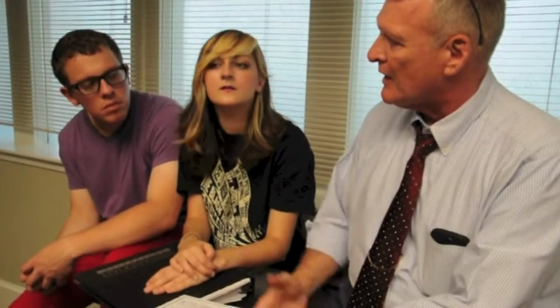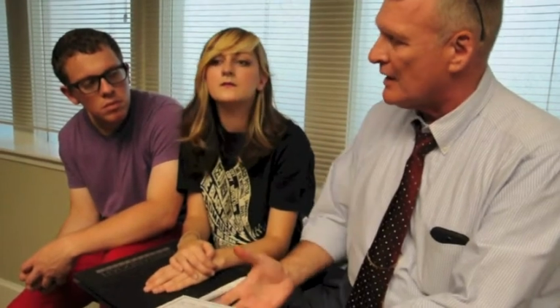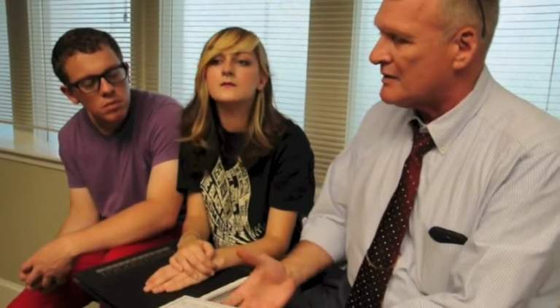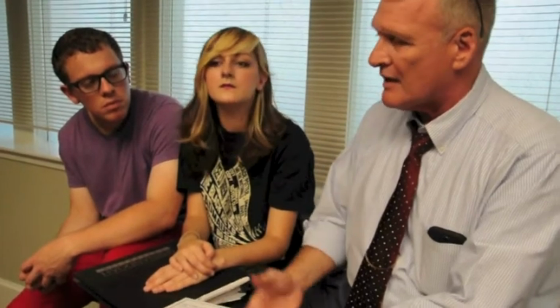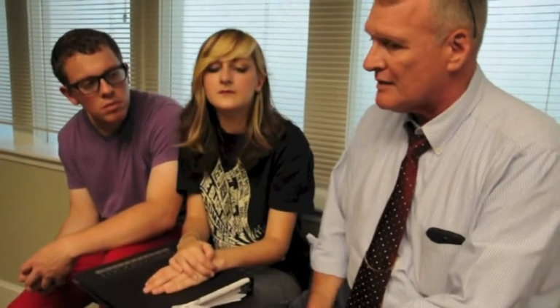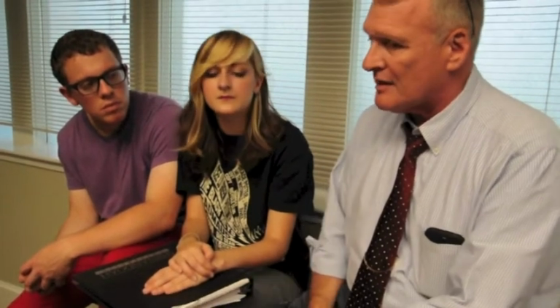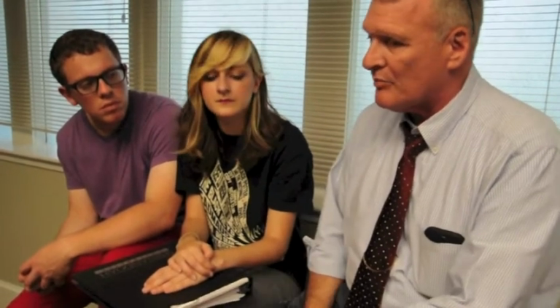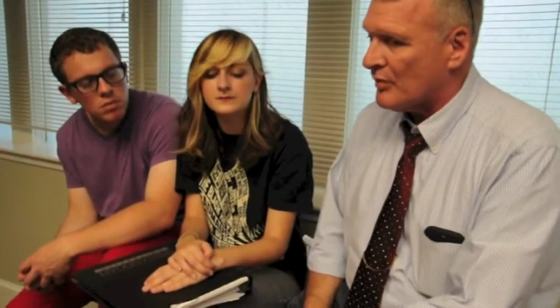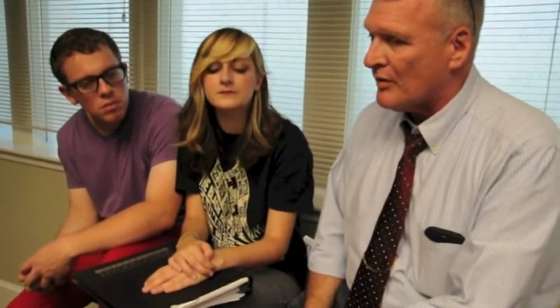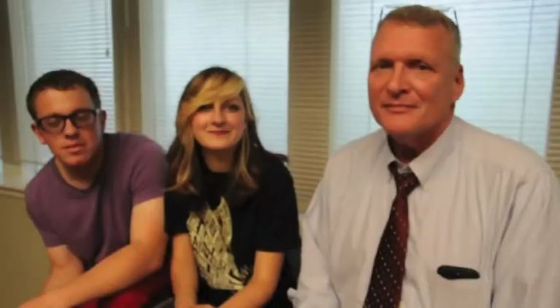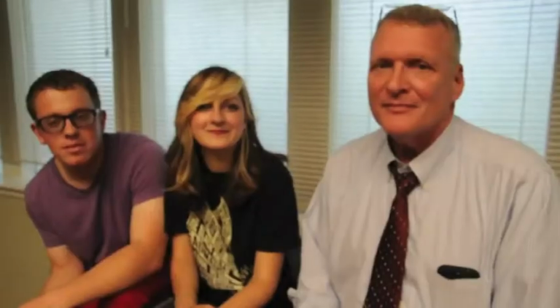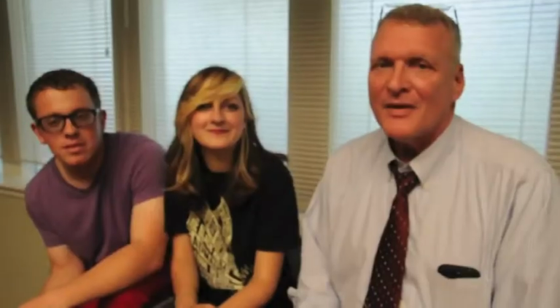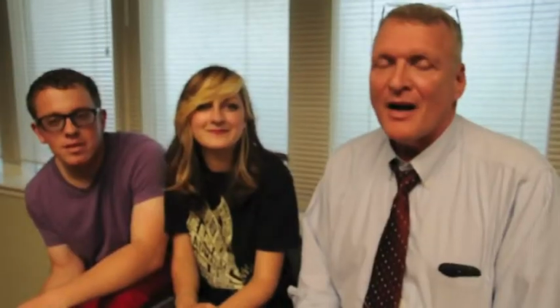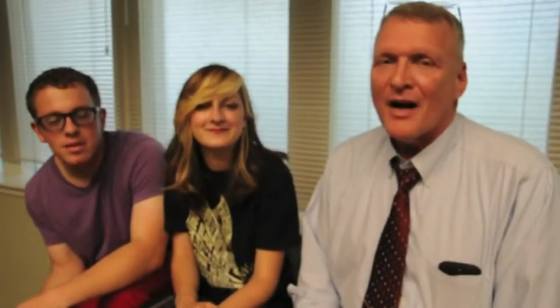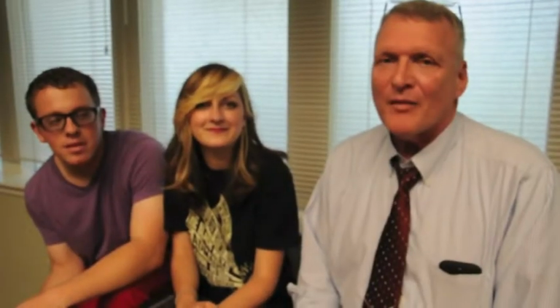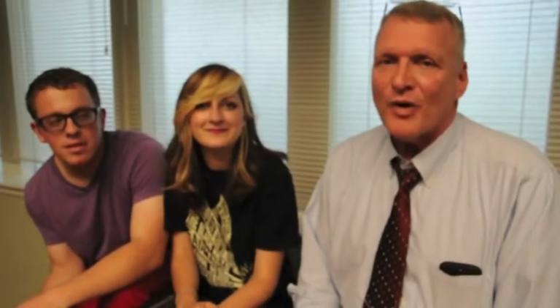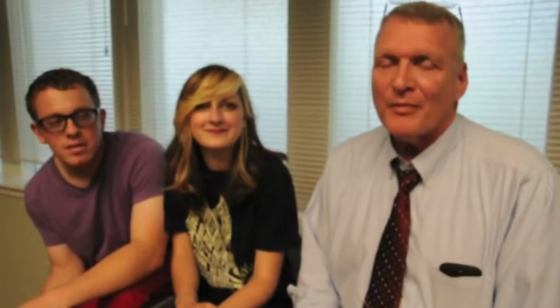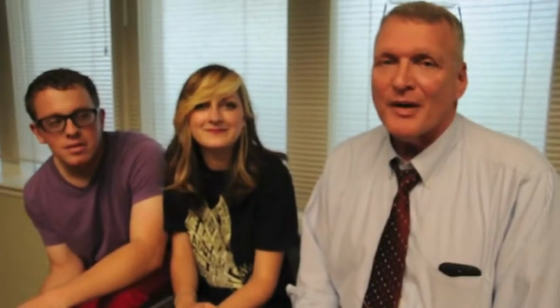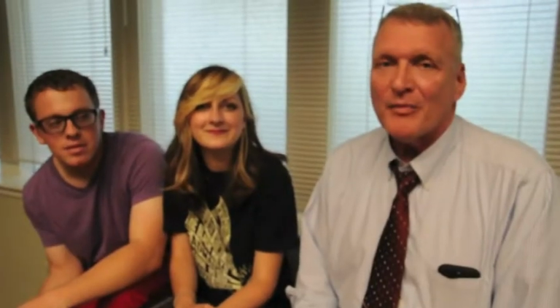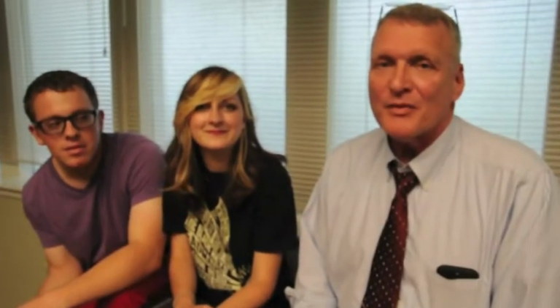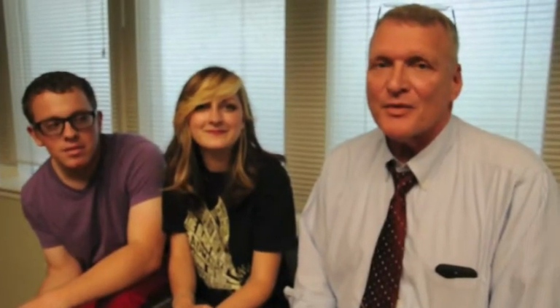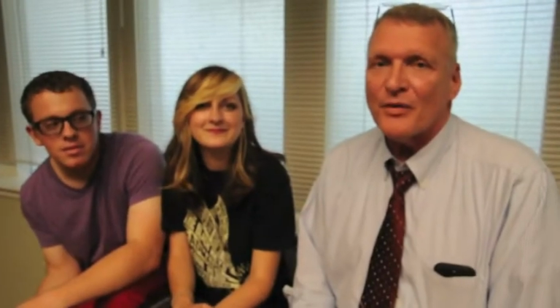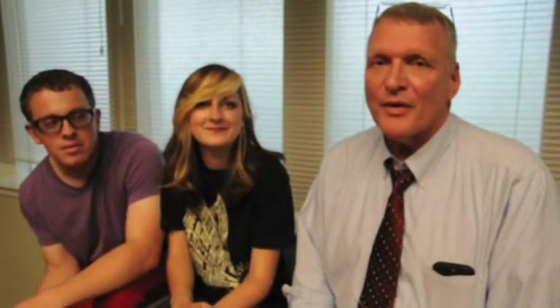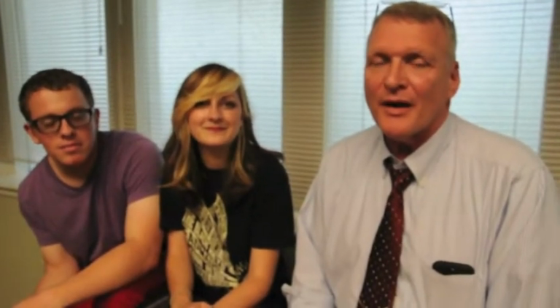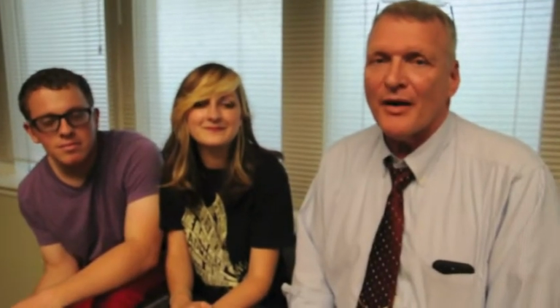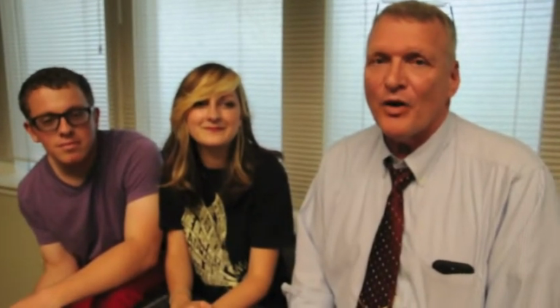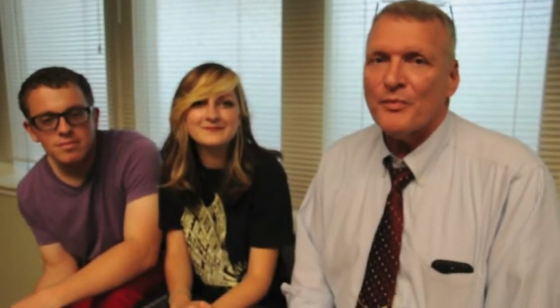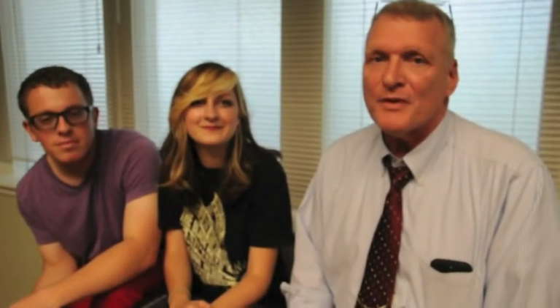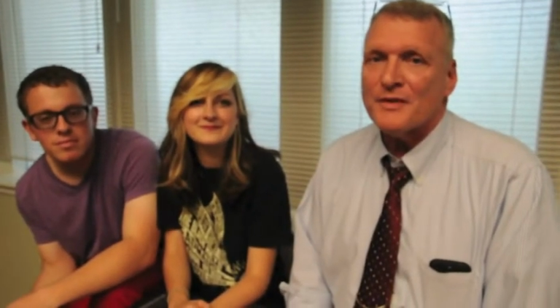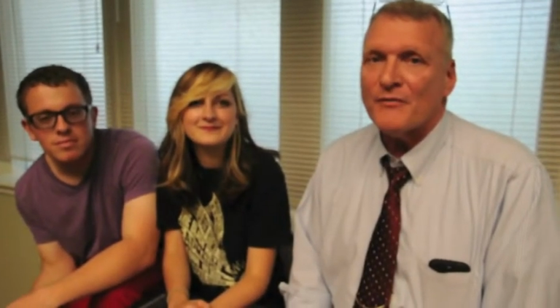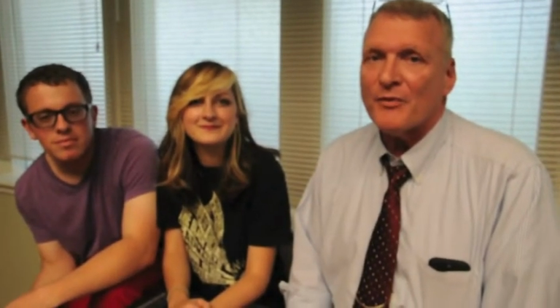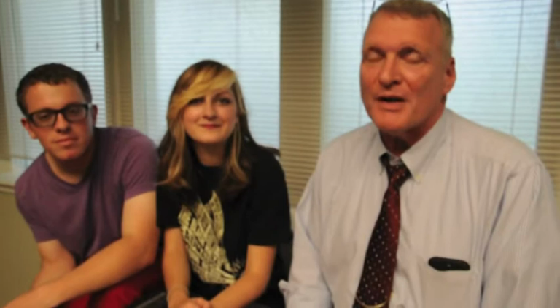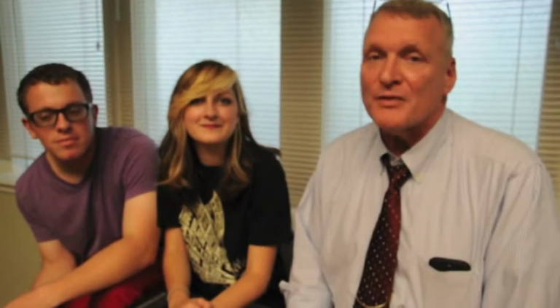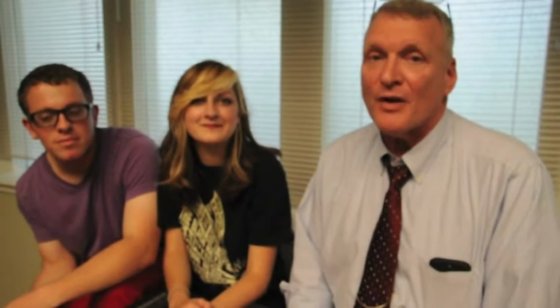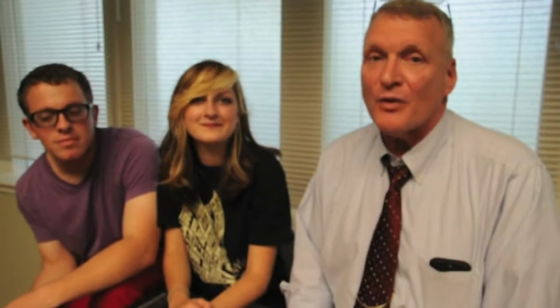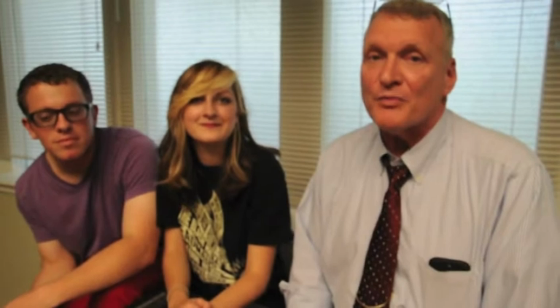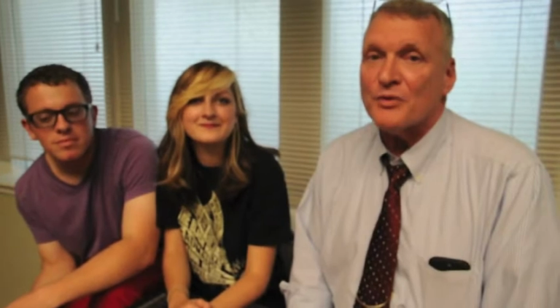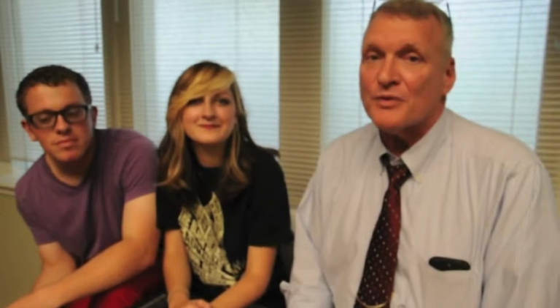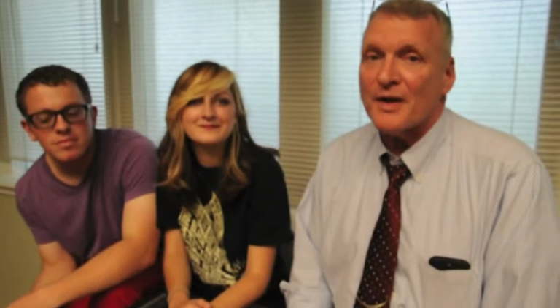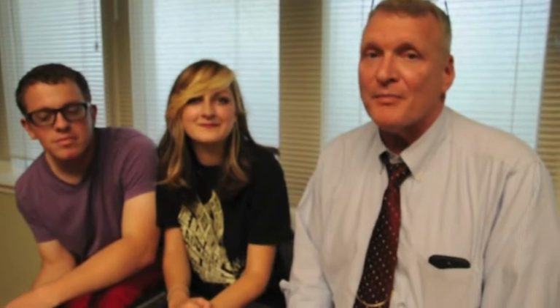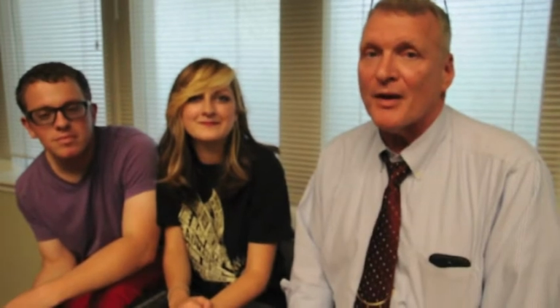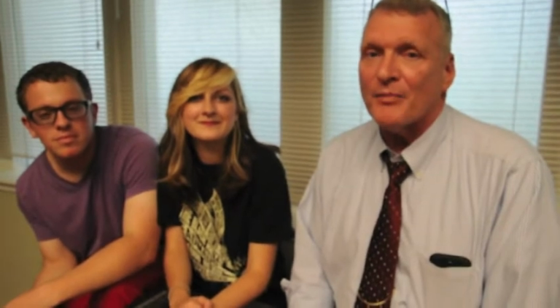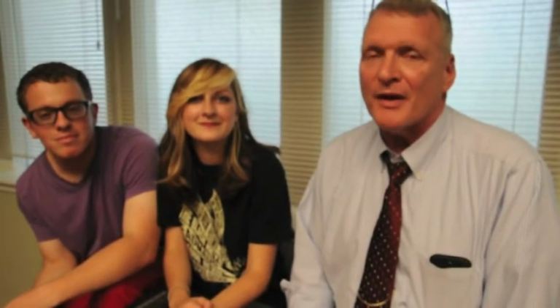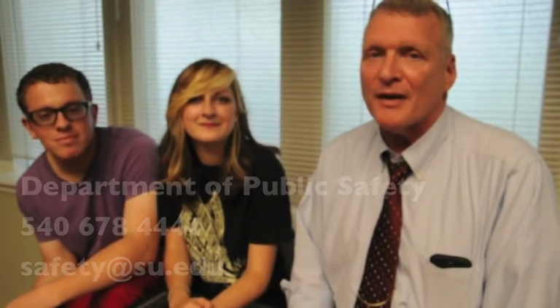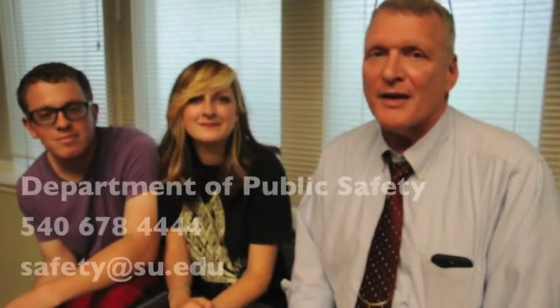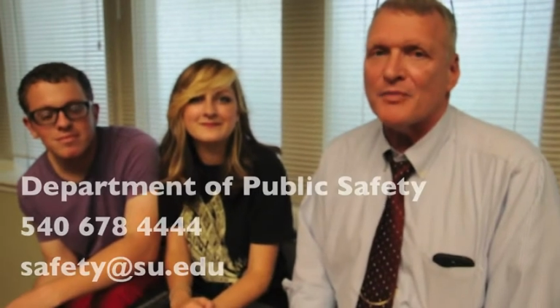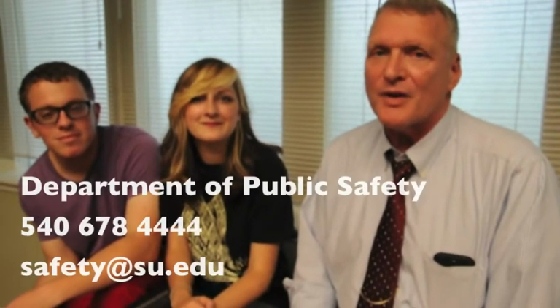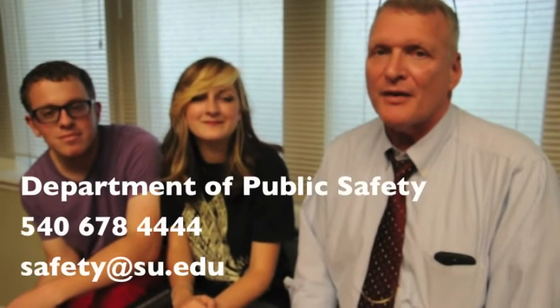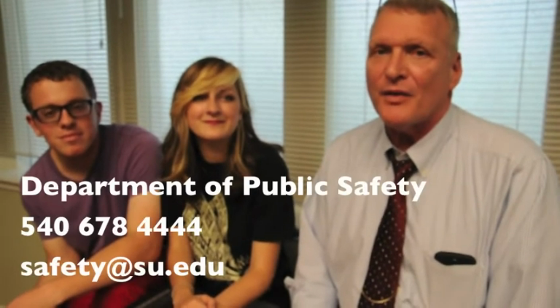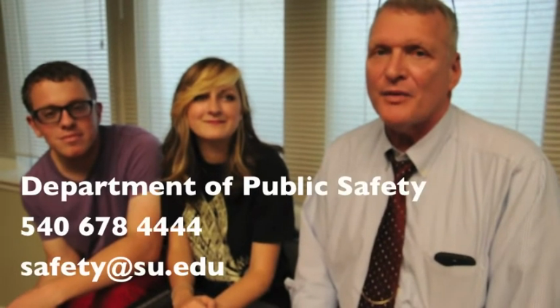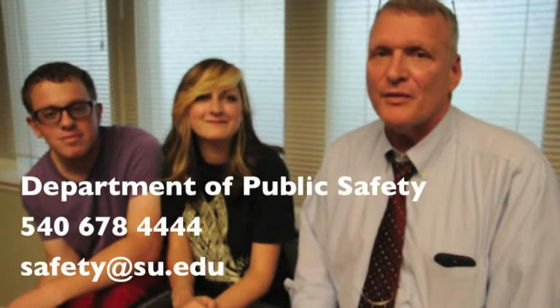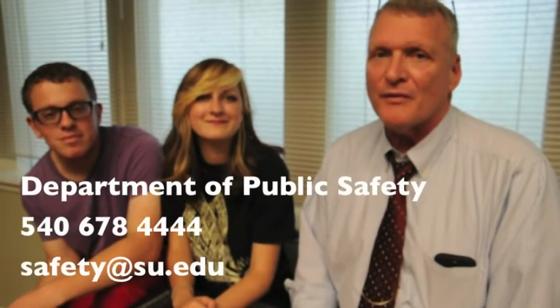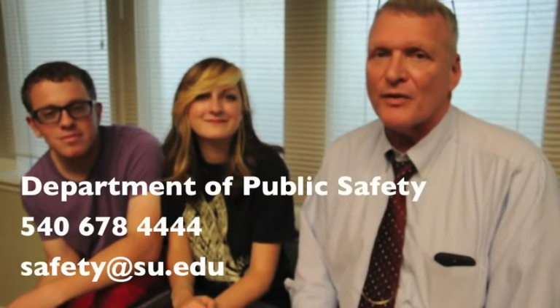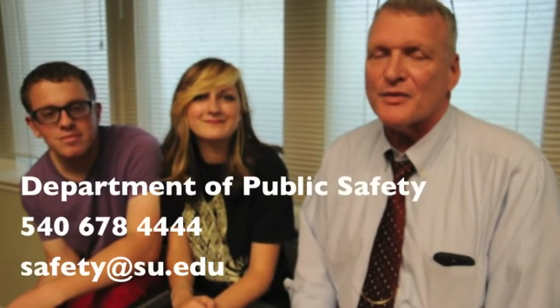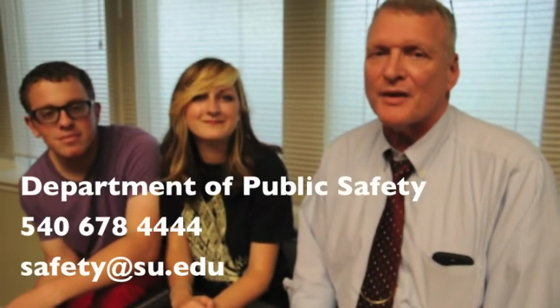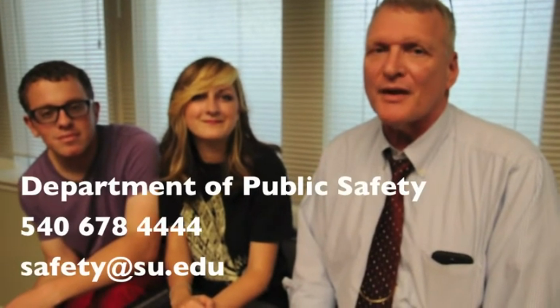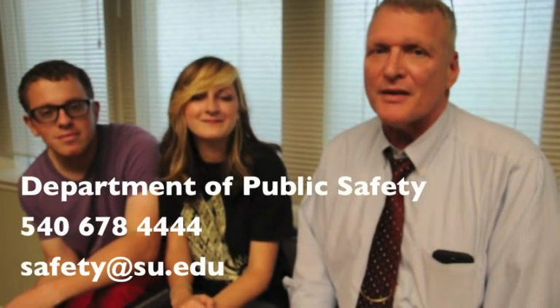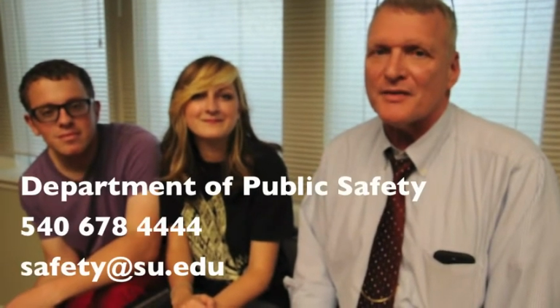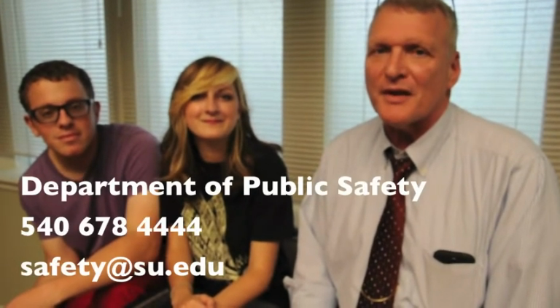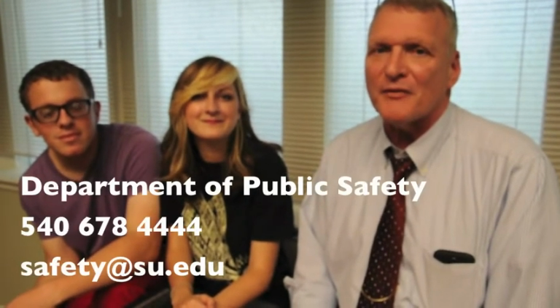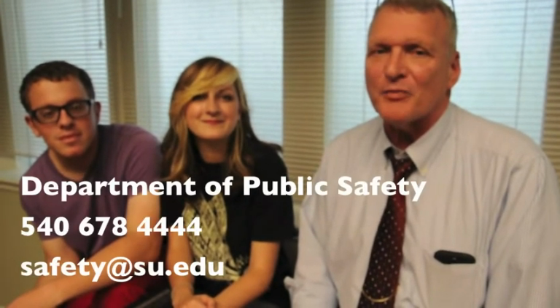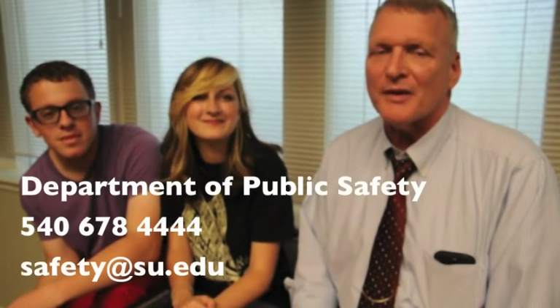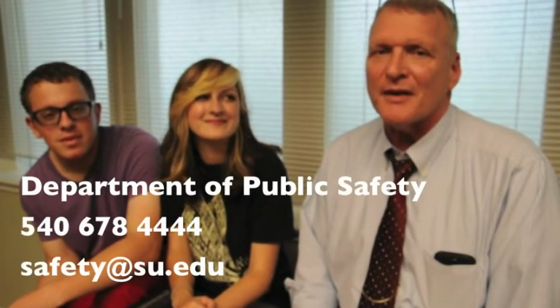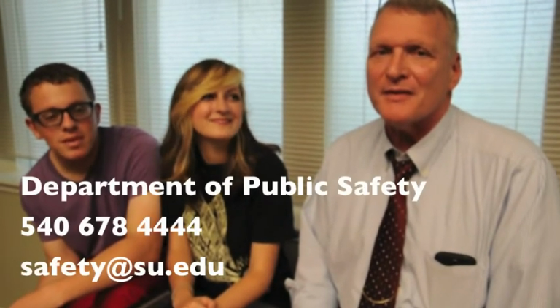It's that simple. I'm Robin Ebersole, and I hope this information helps you step up and keep Shenandoah University a safer place.